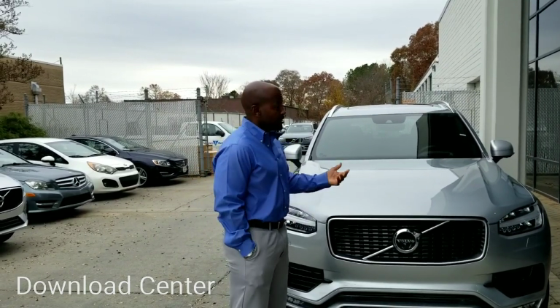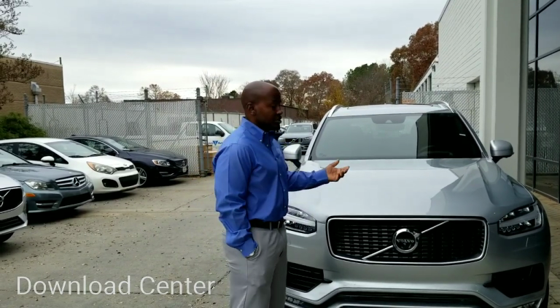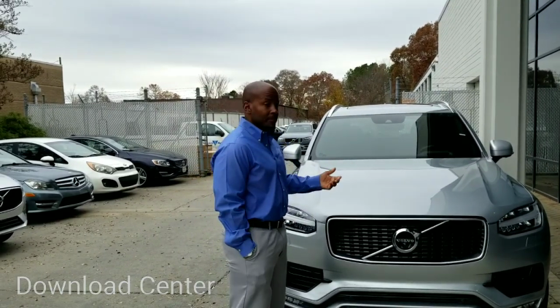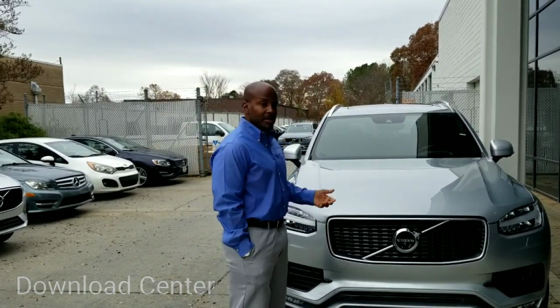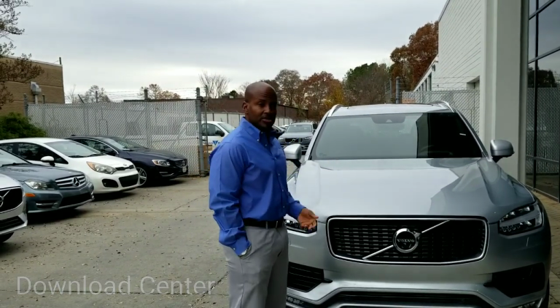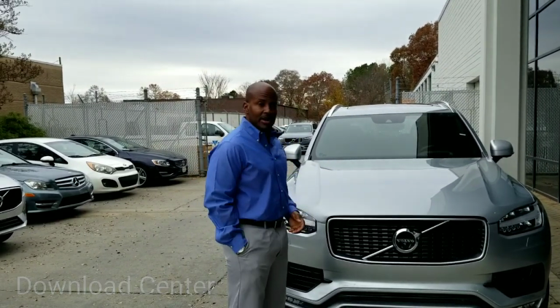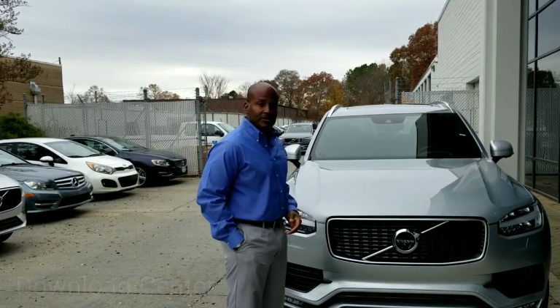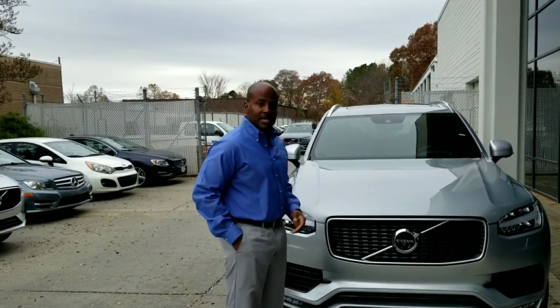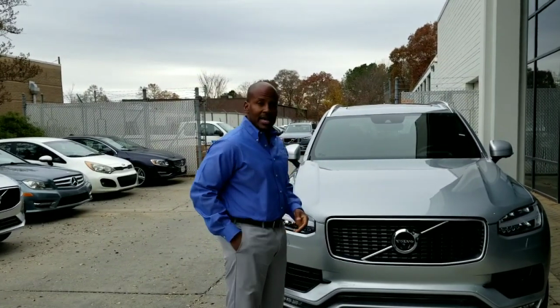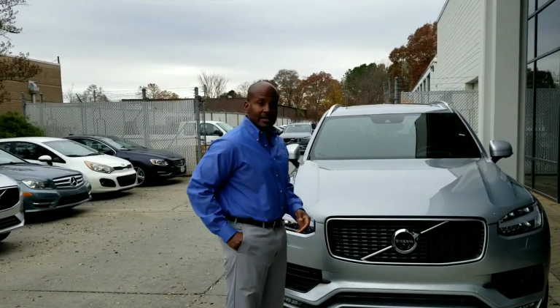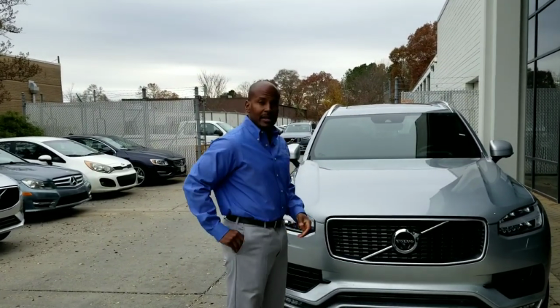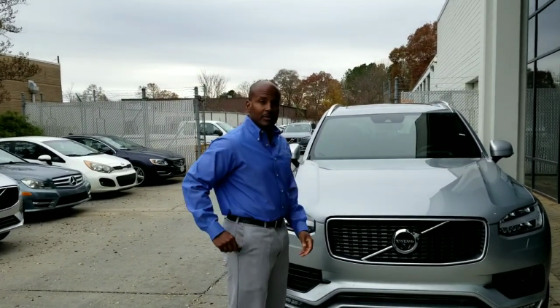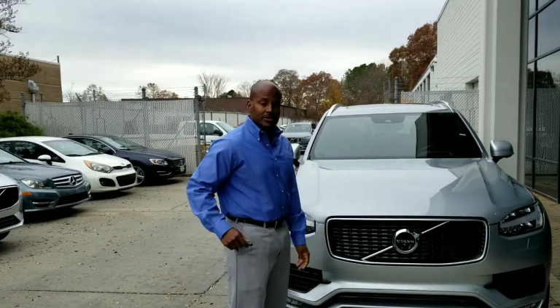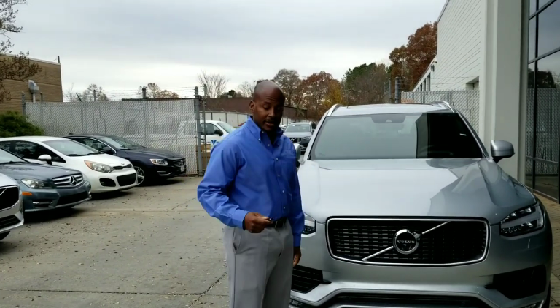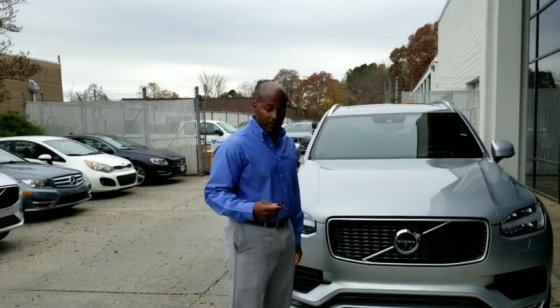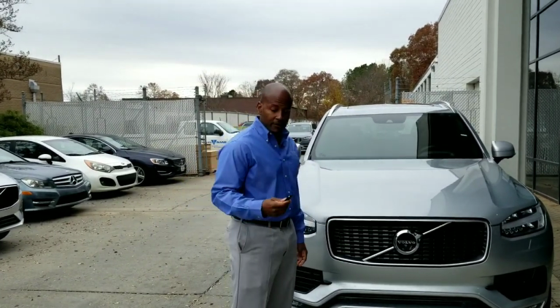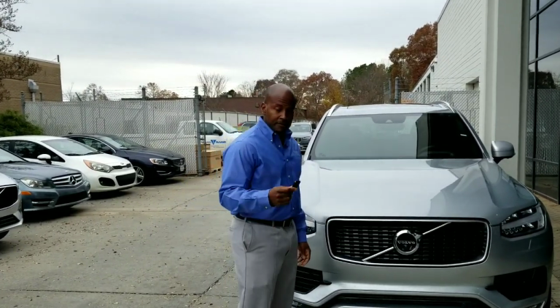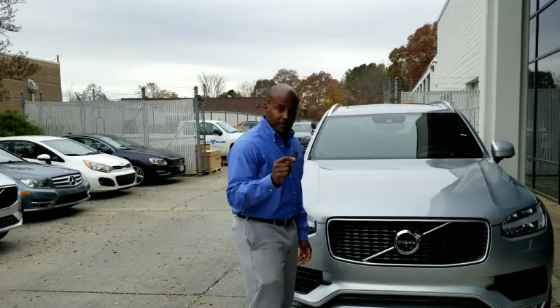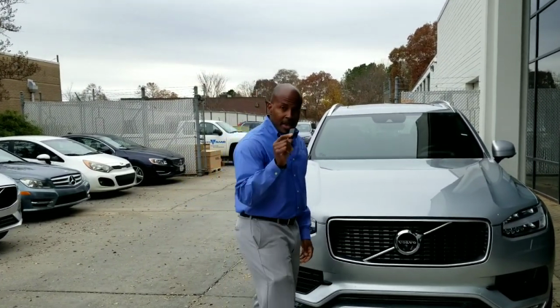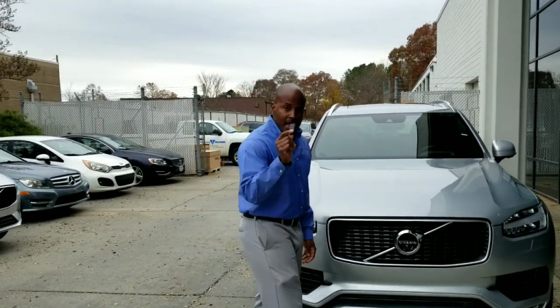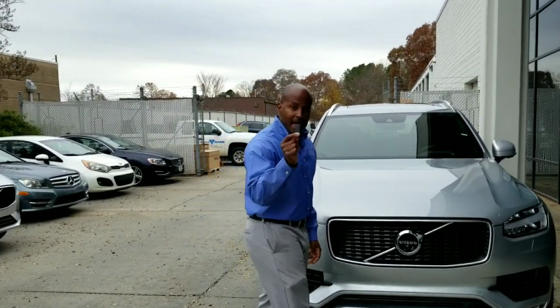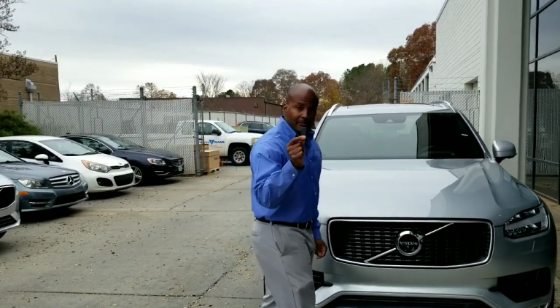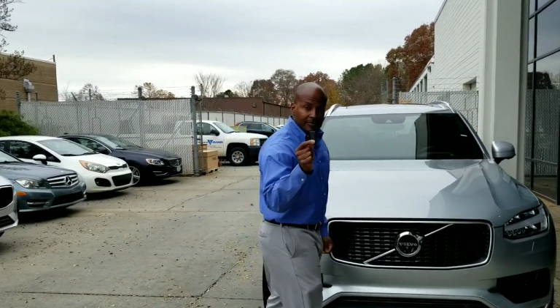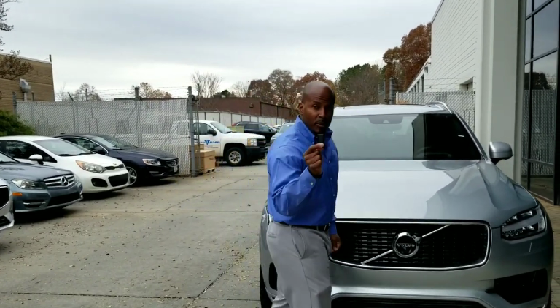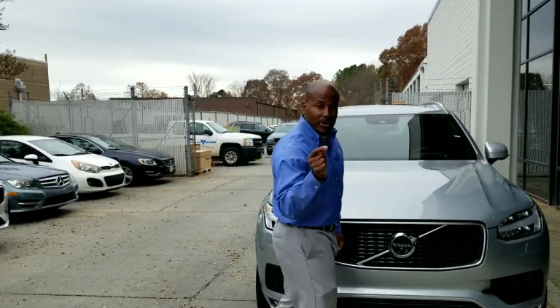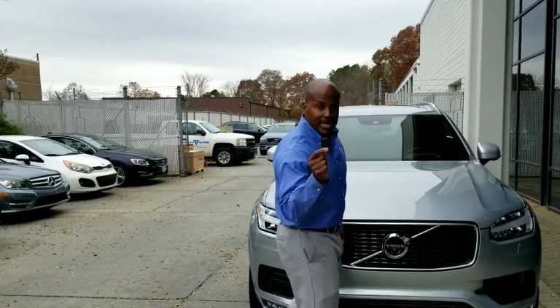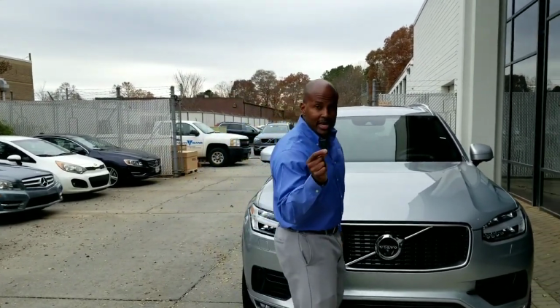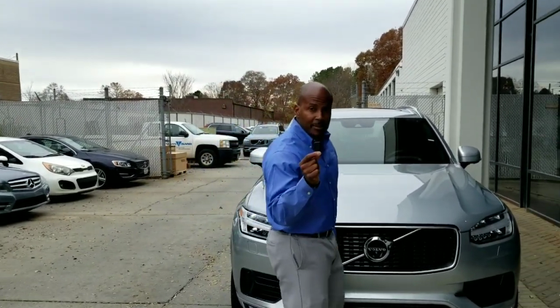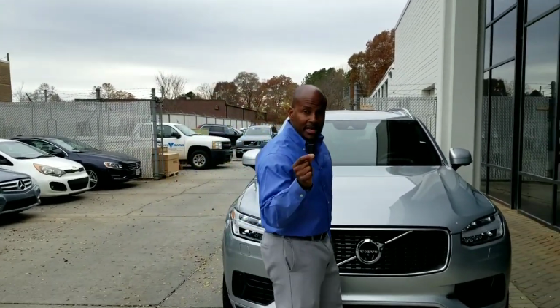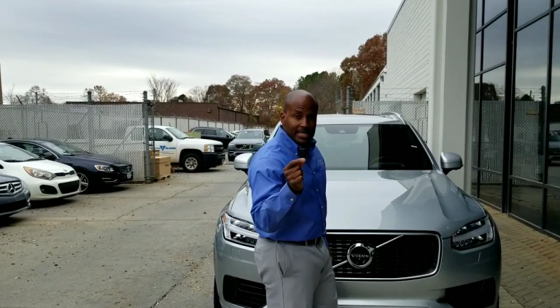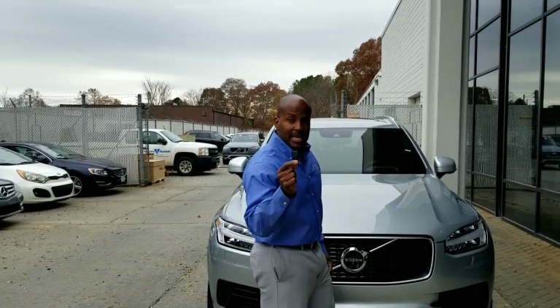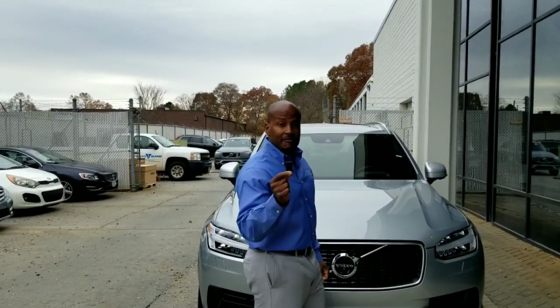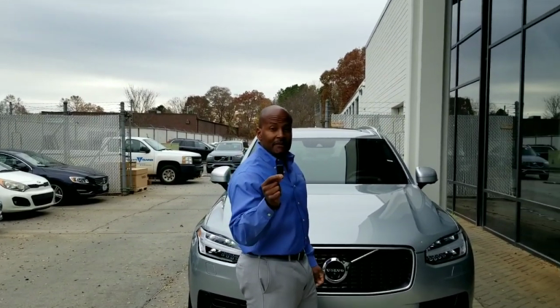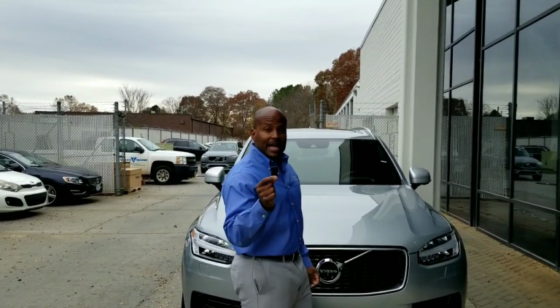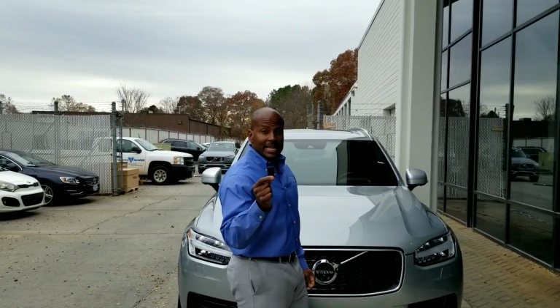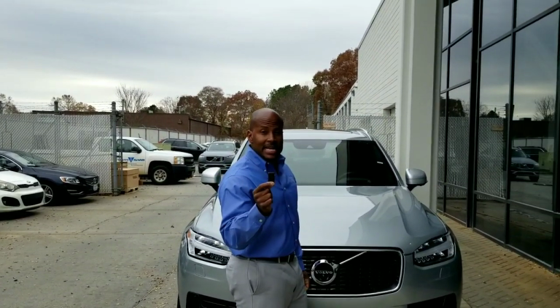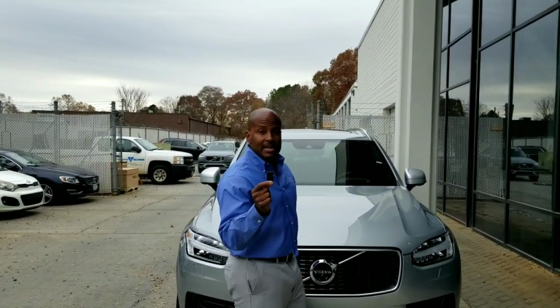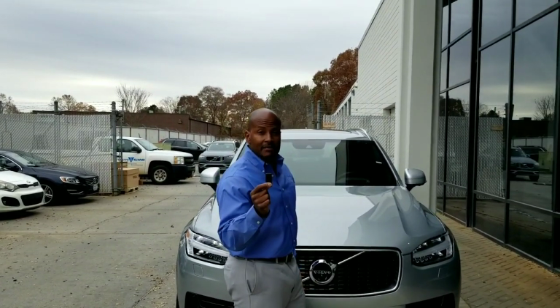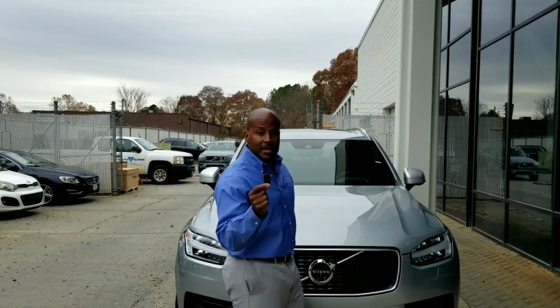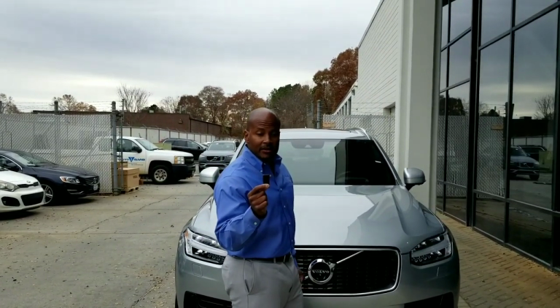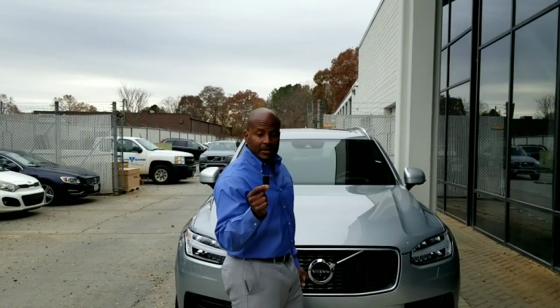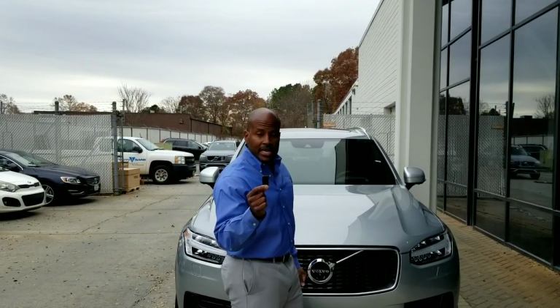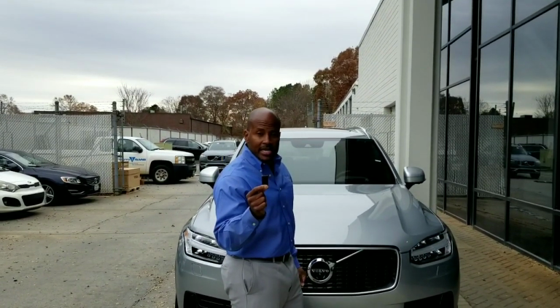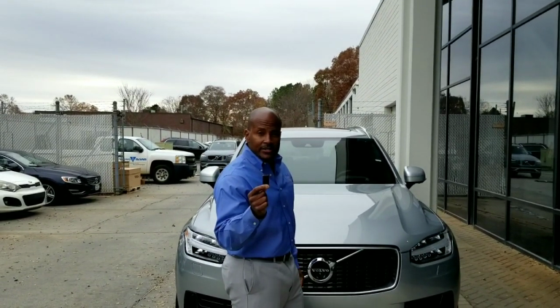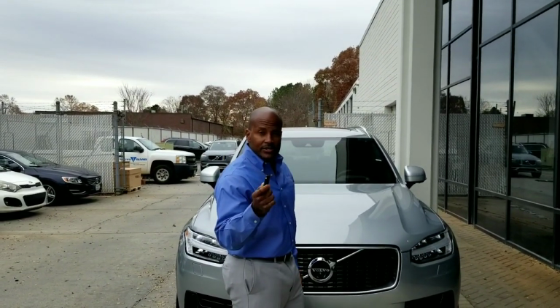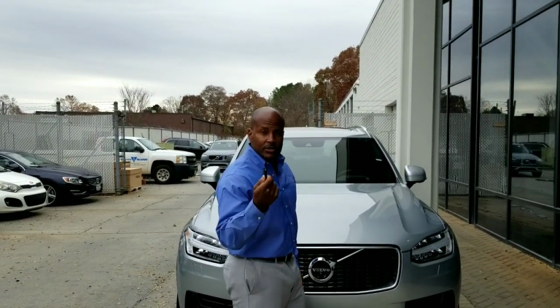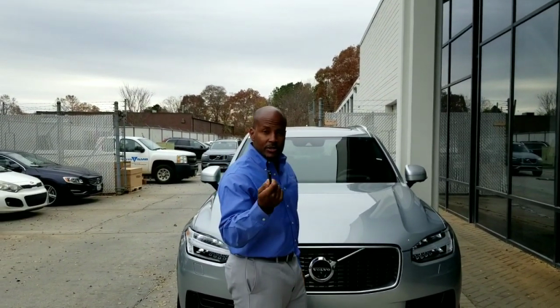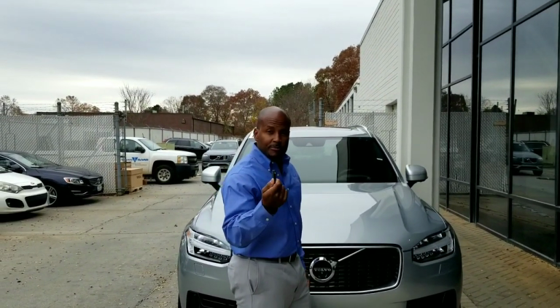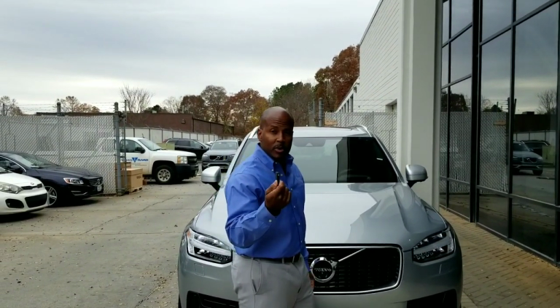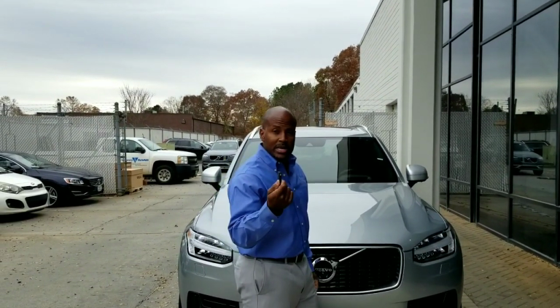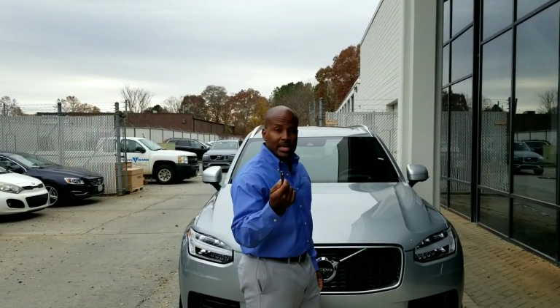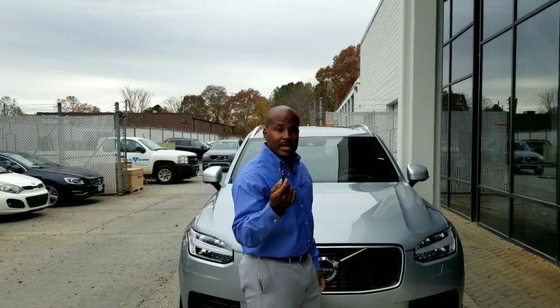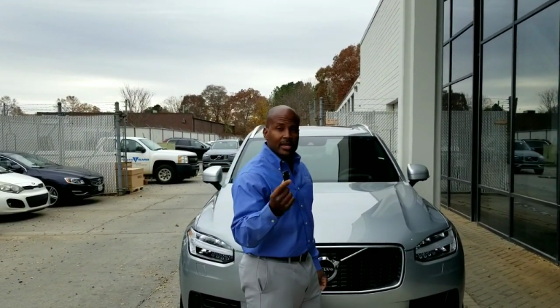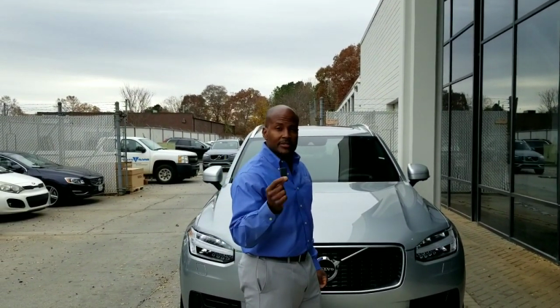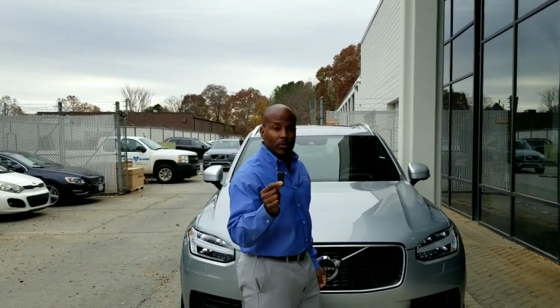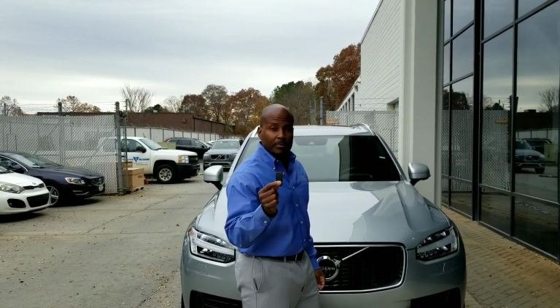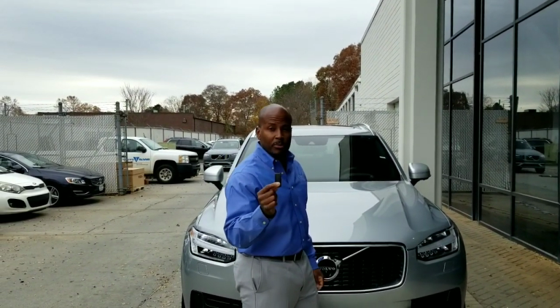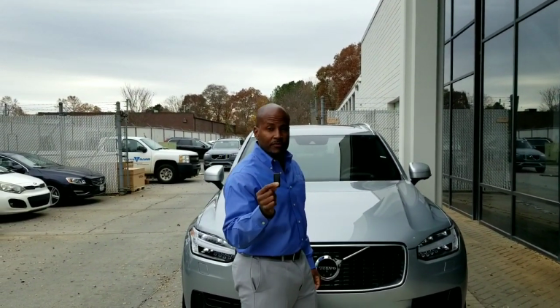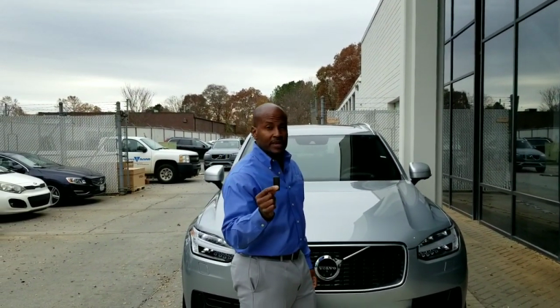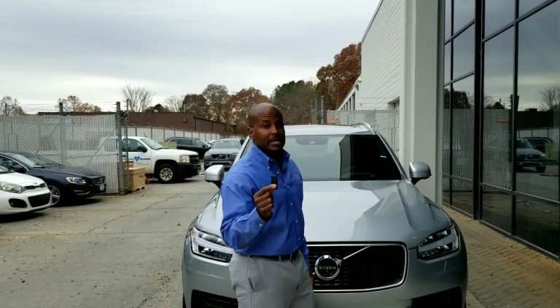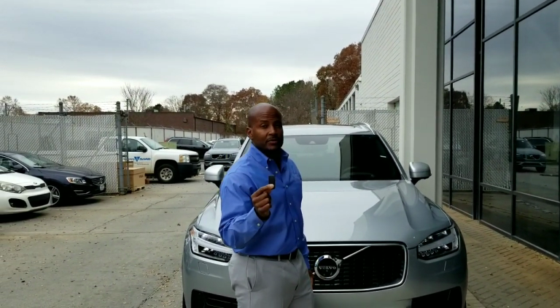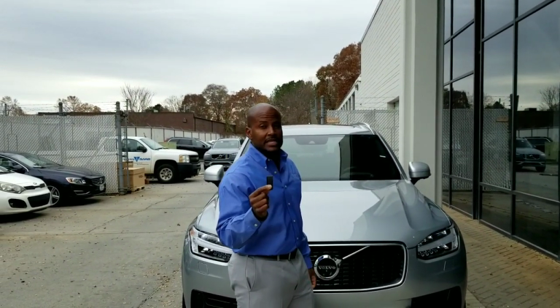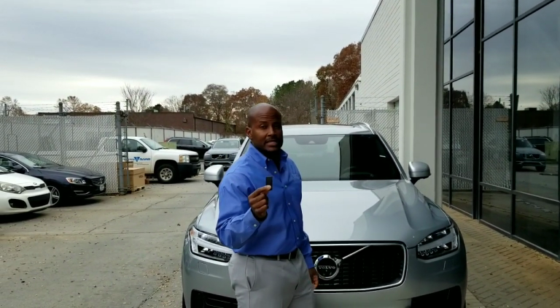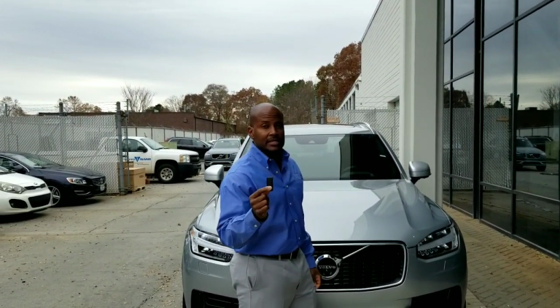We're going to jump in the driver's side and take over. I have a sport key because I can't find any of the other keys. The sport key is waterproof and heat resistant.